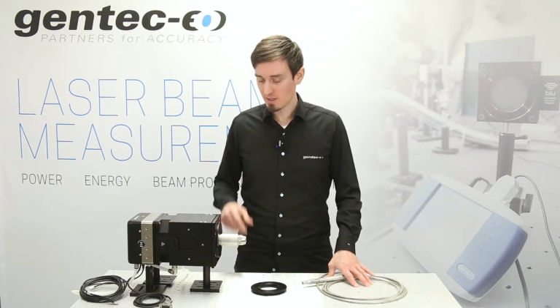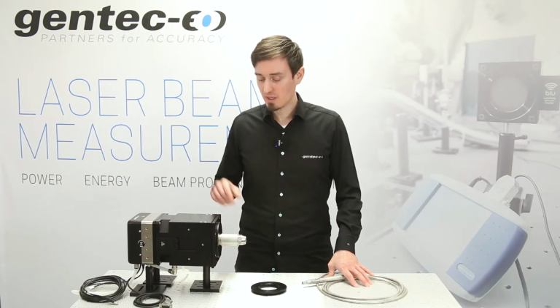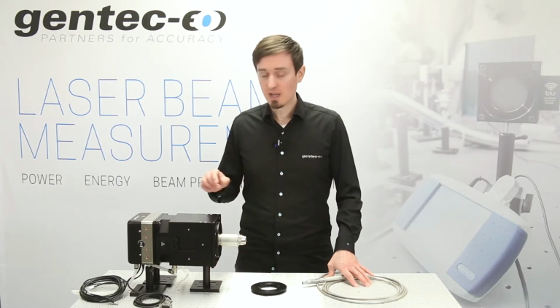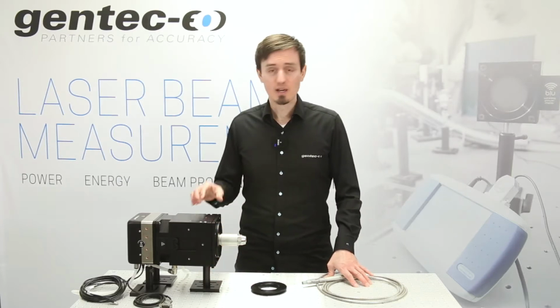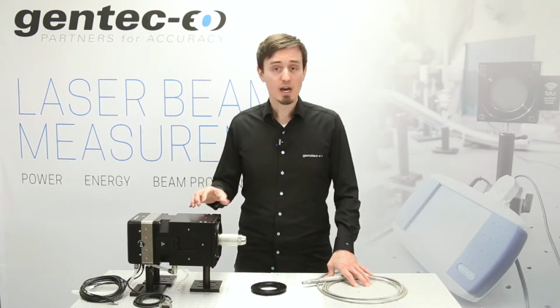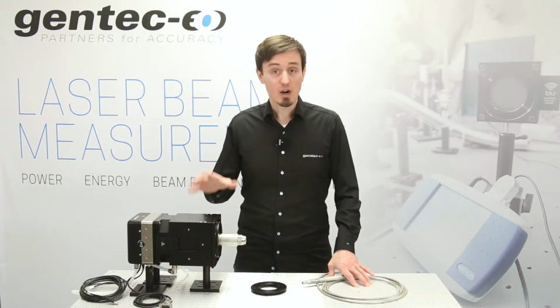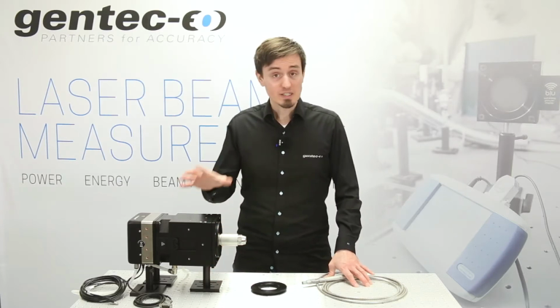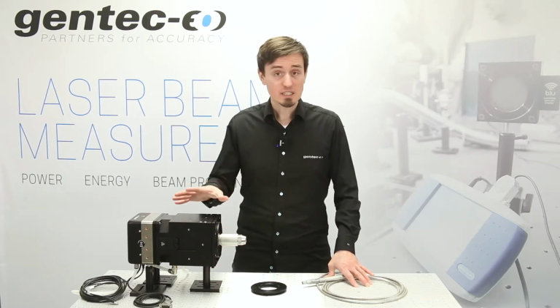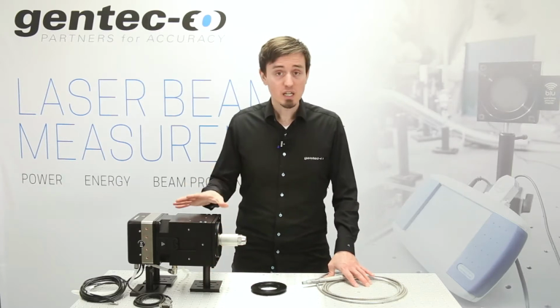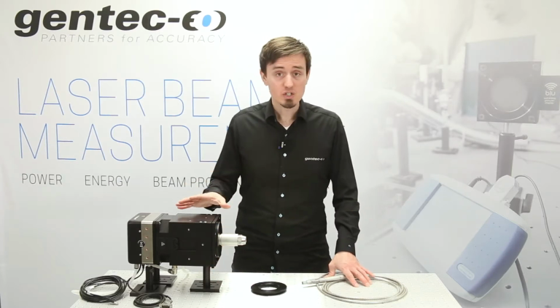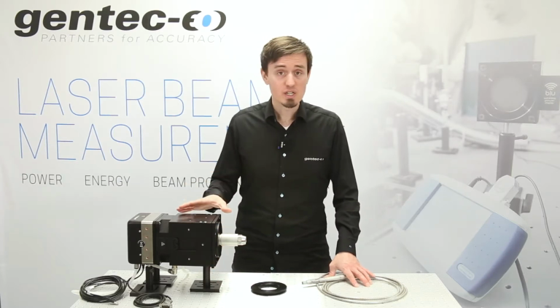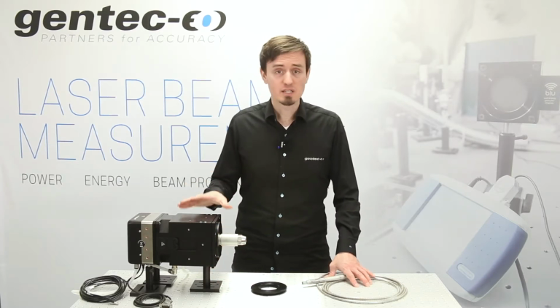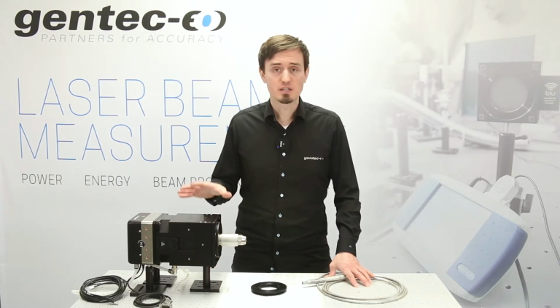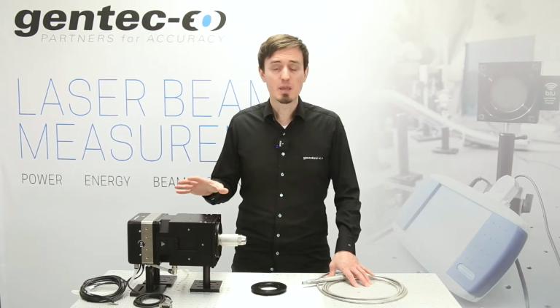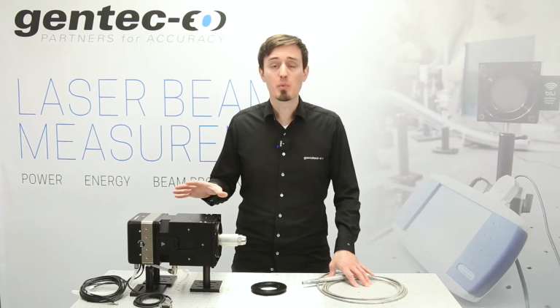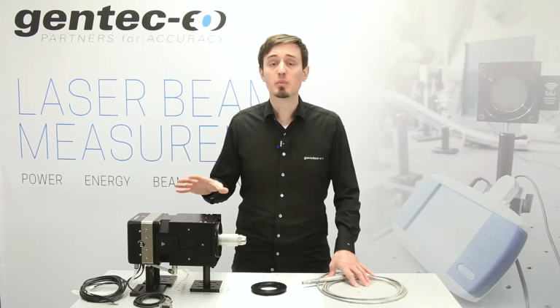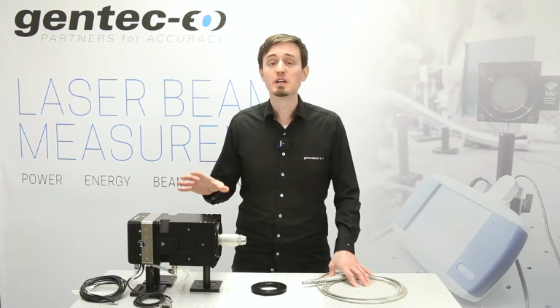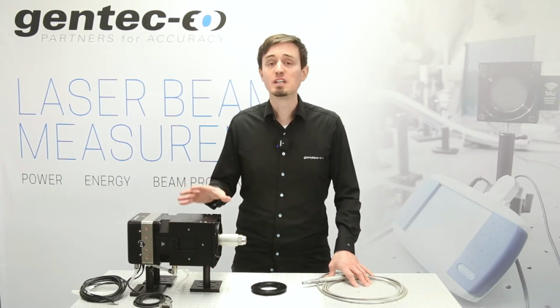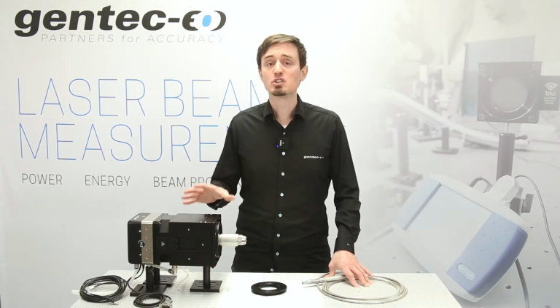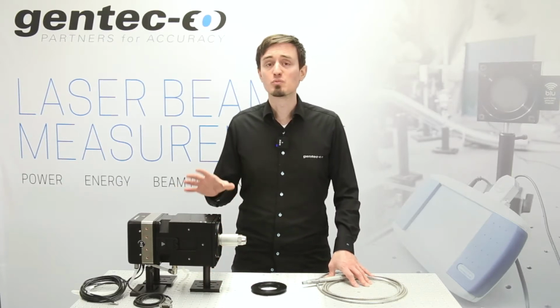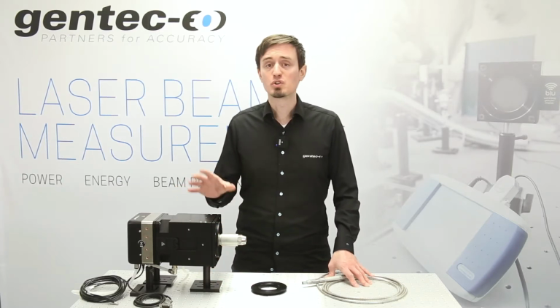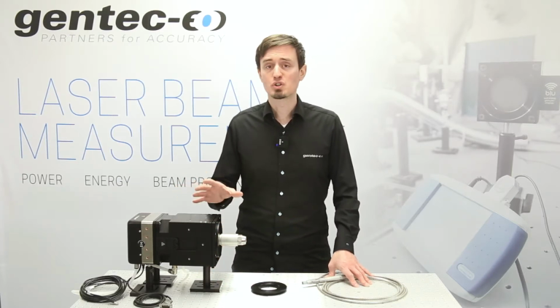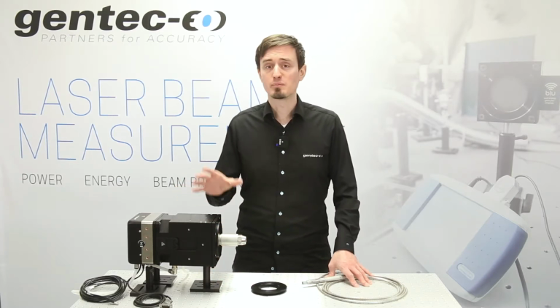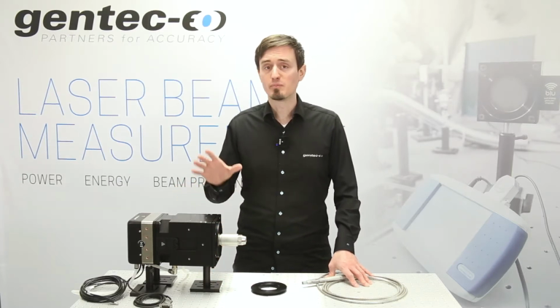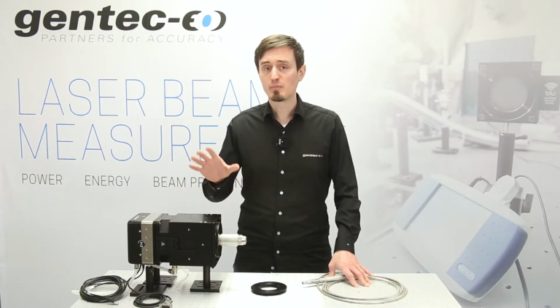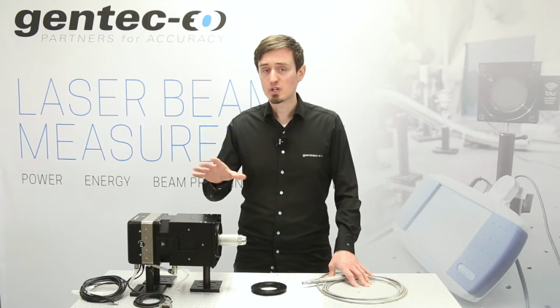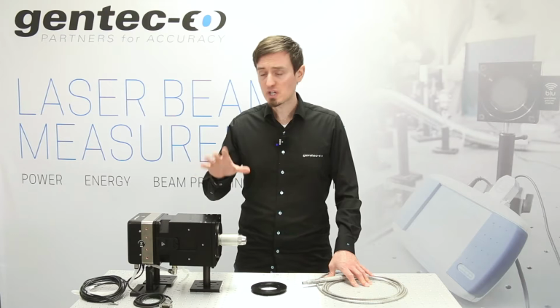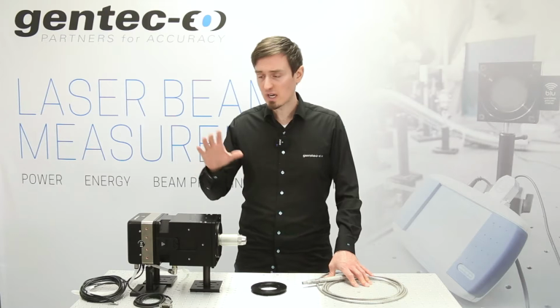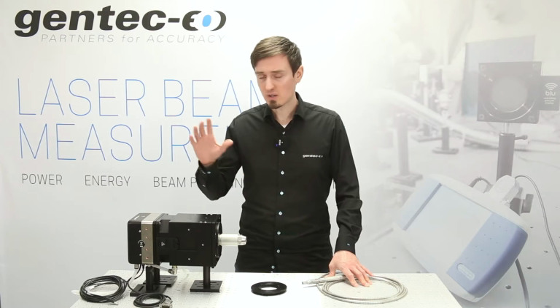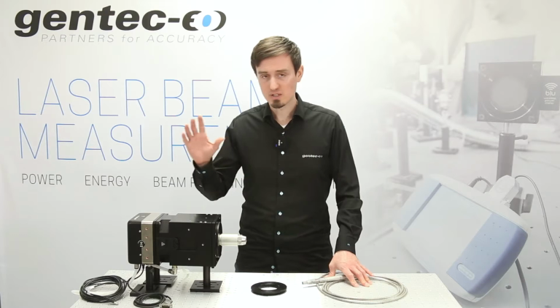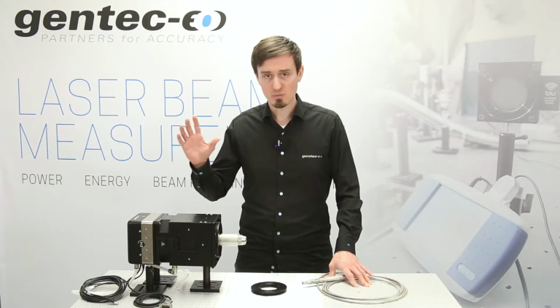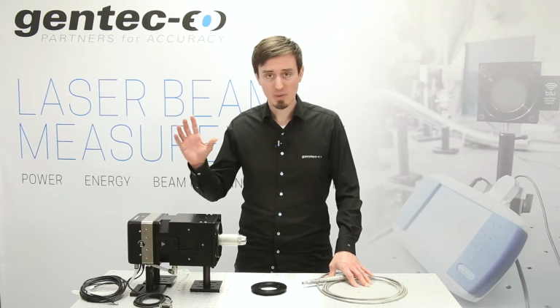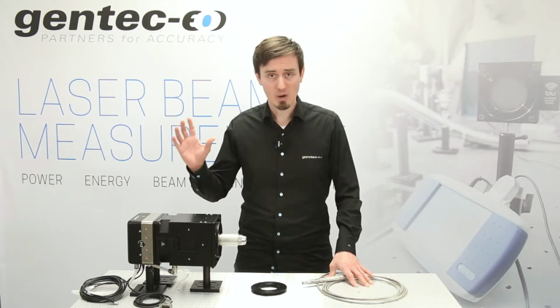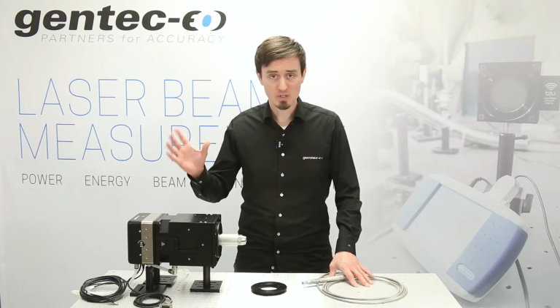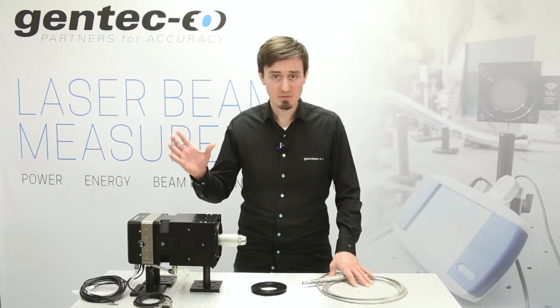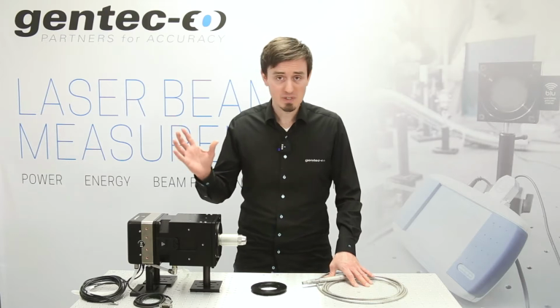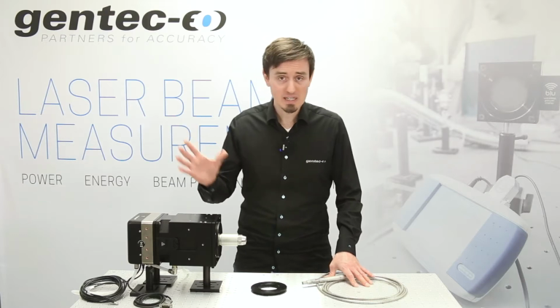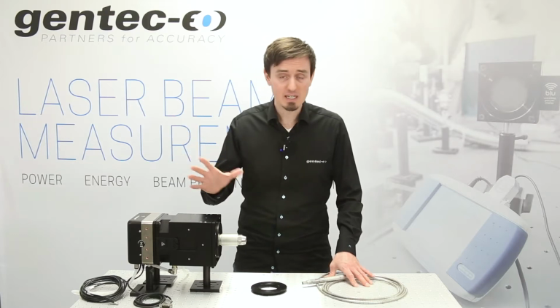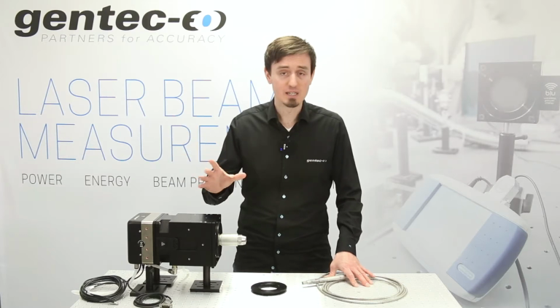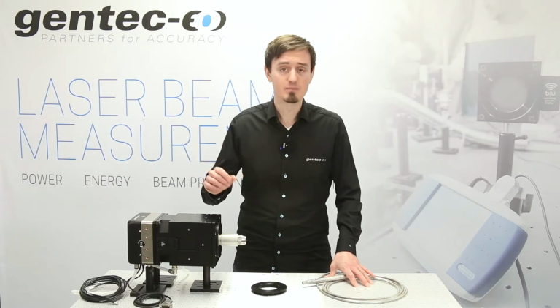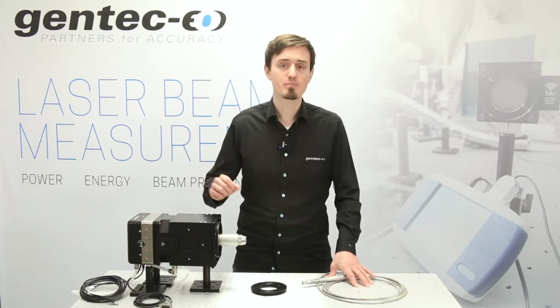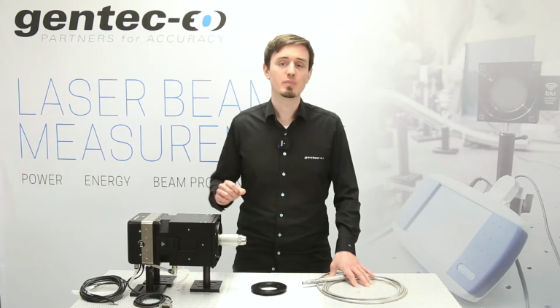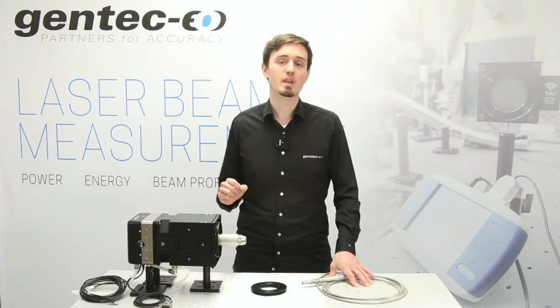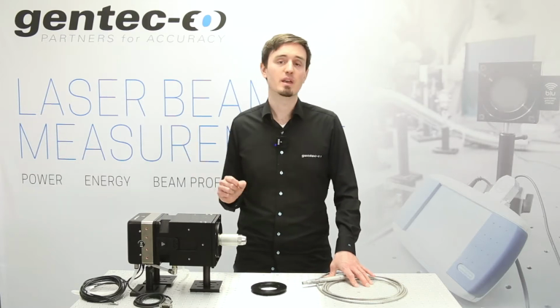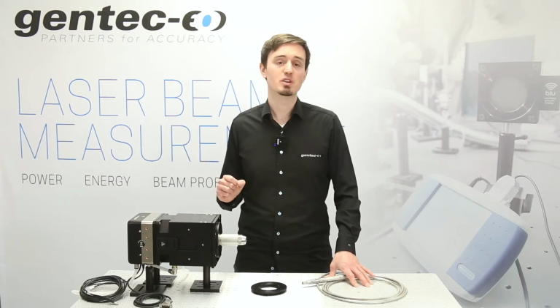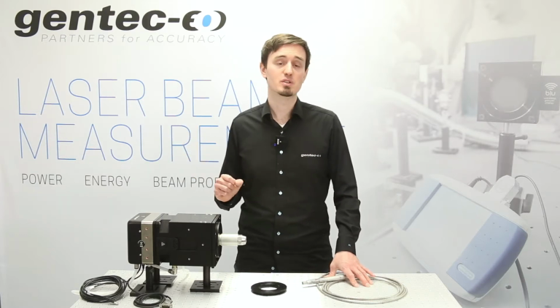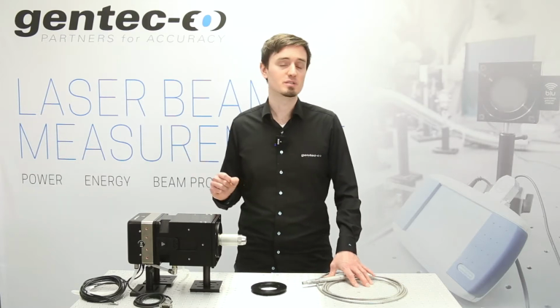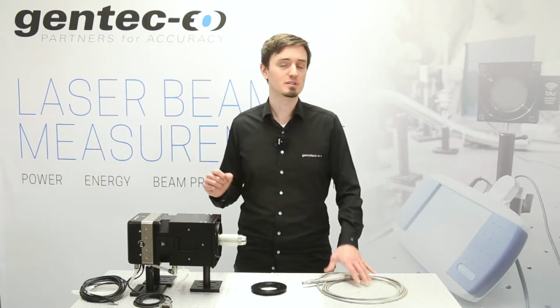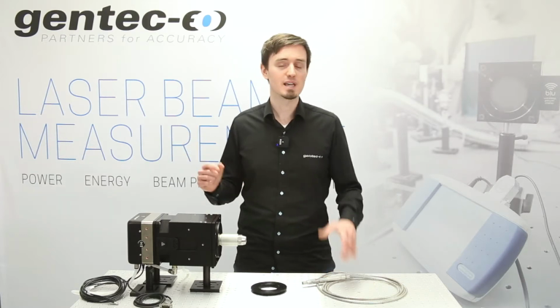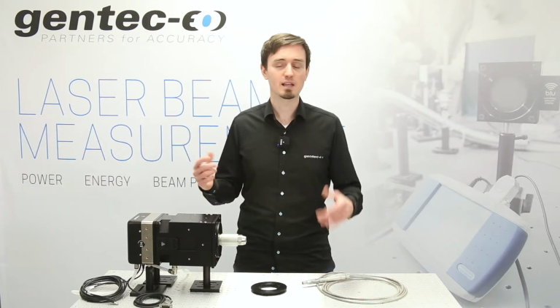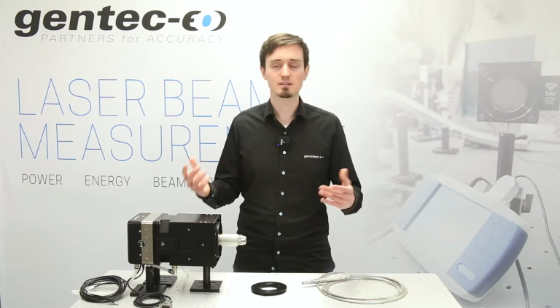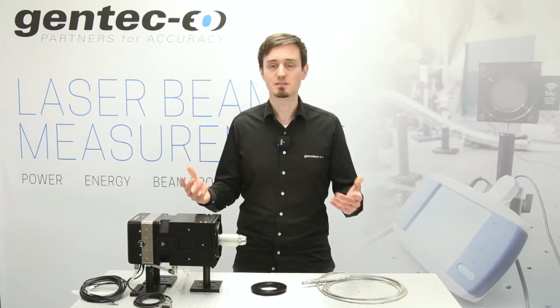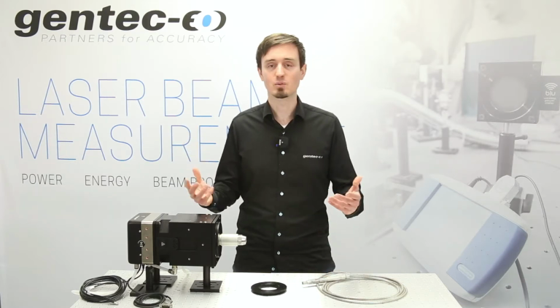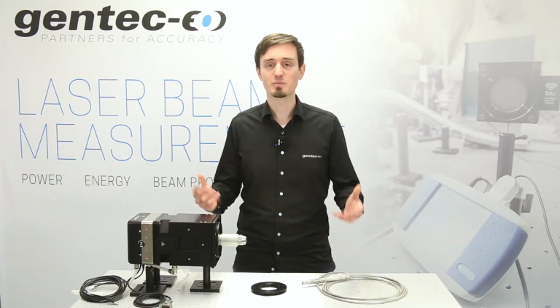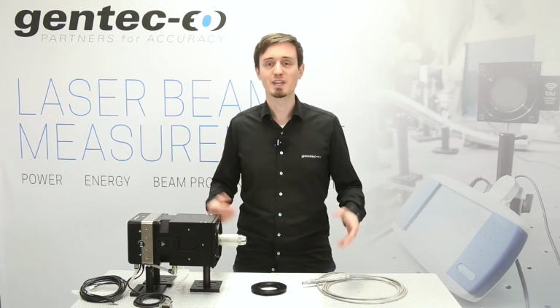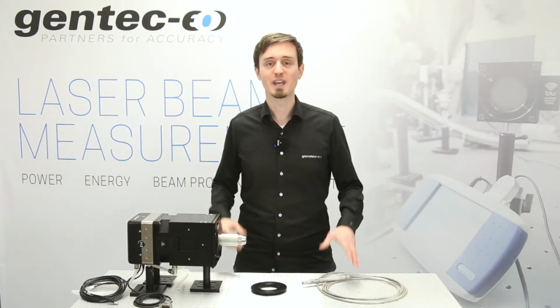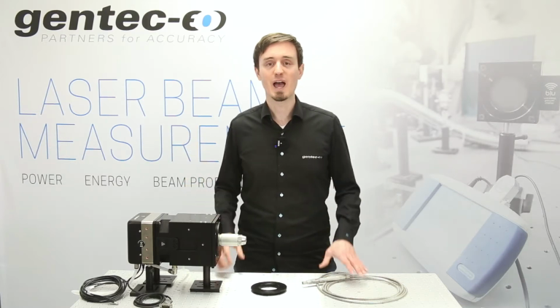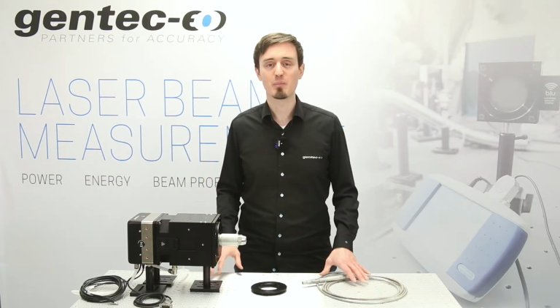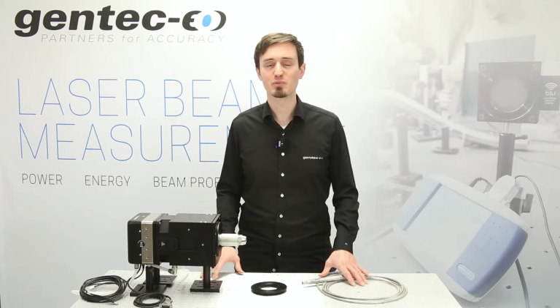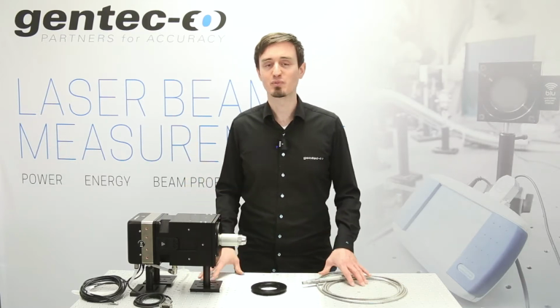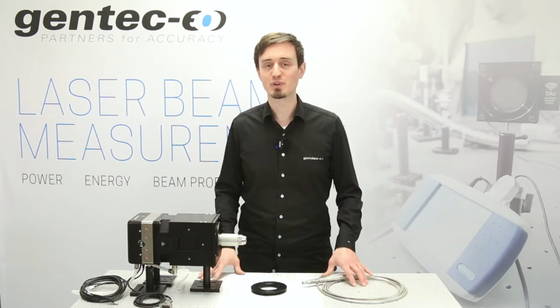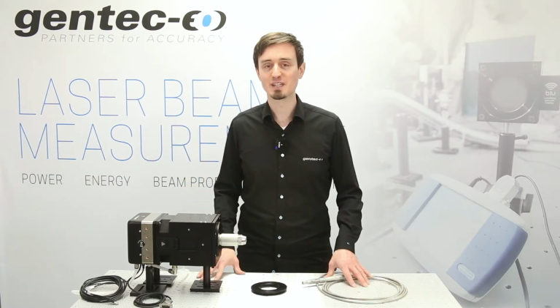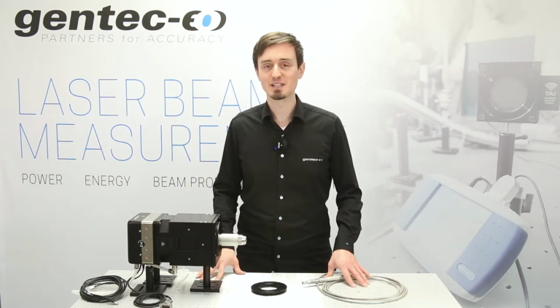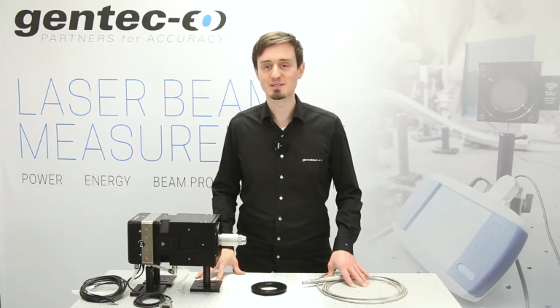Our technology has the capability to measure much higher laser power if needed — just contact us and we'll make it happen for your needs.